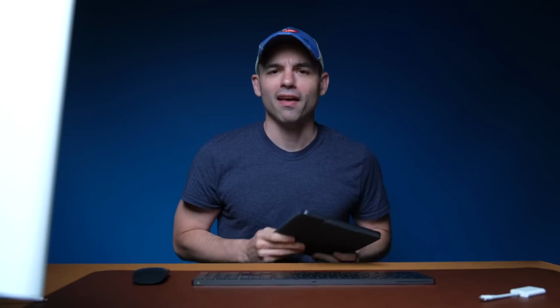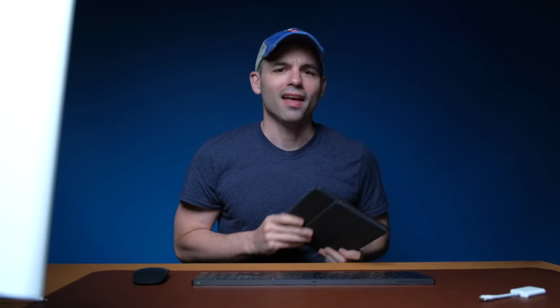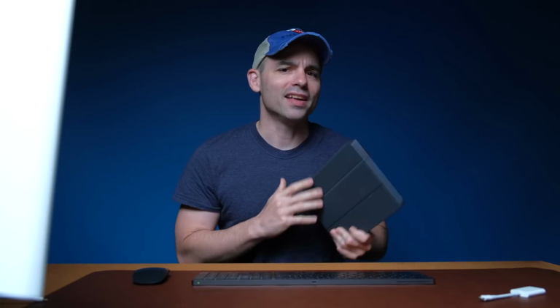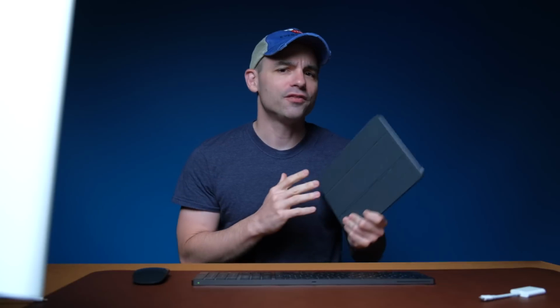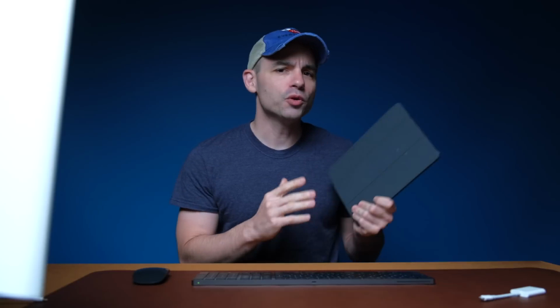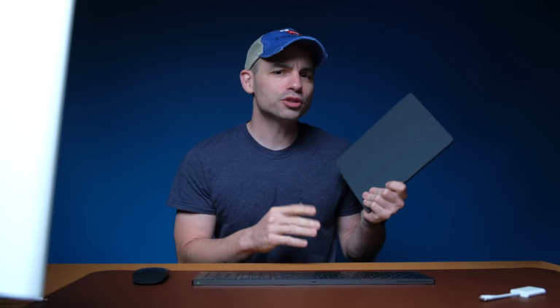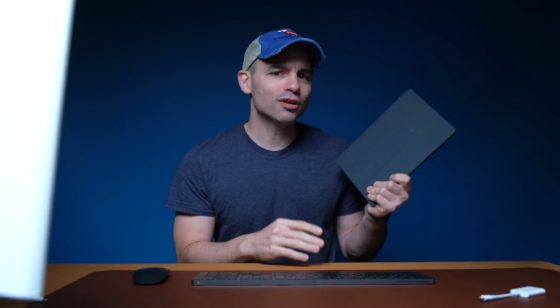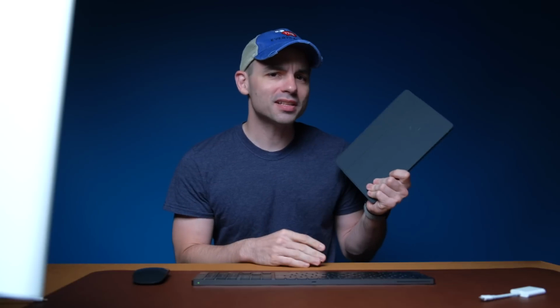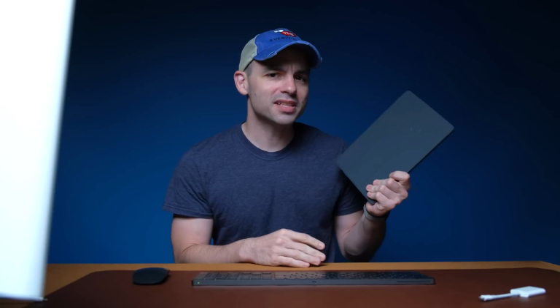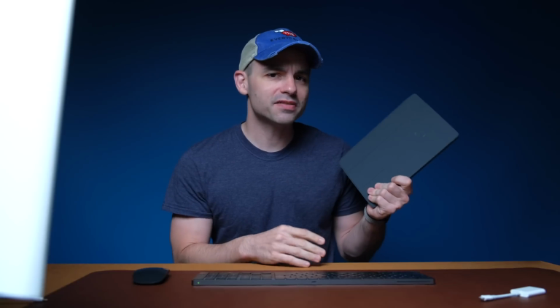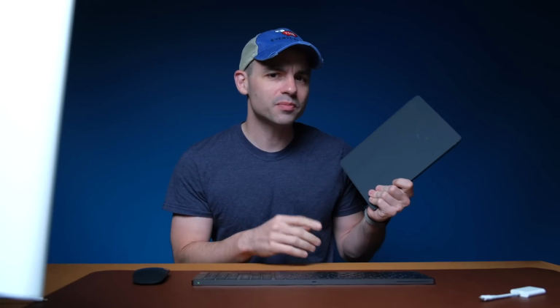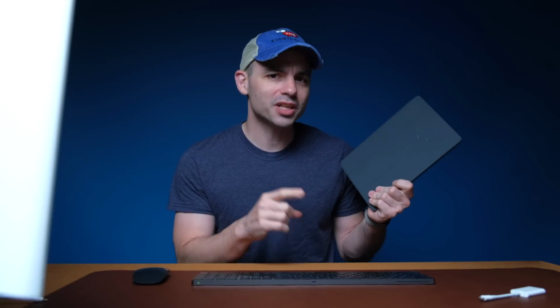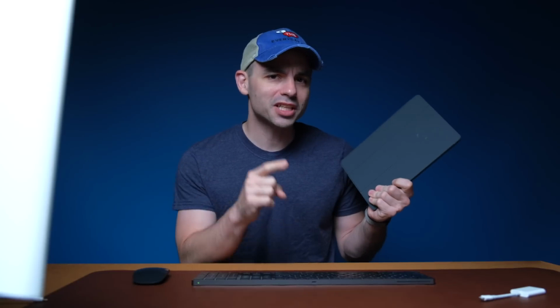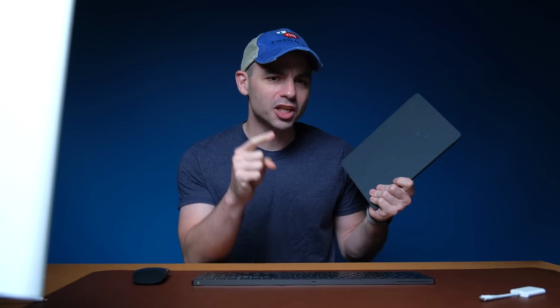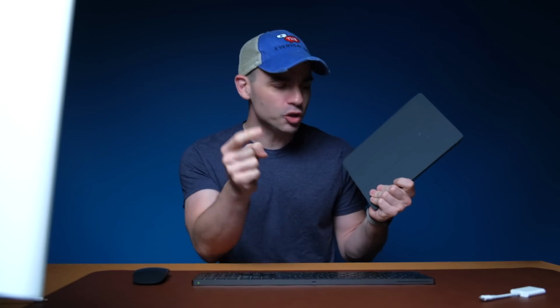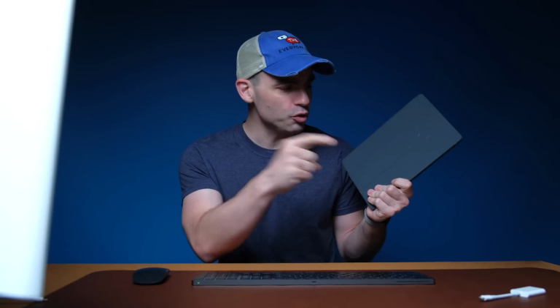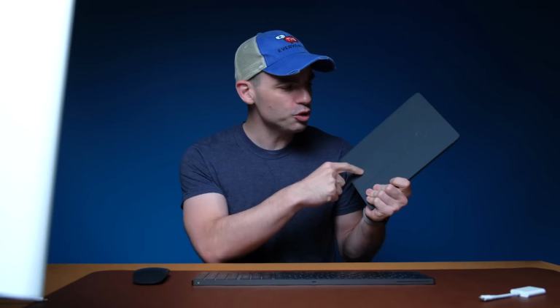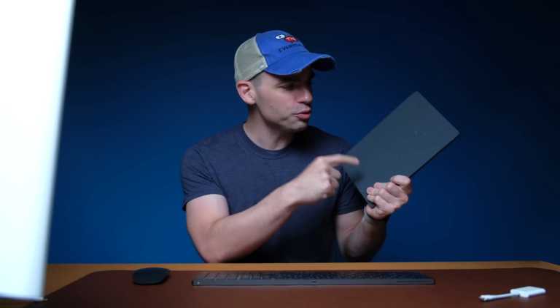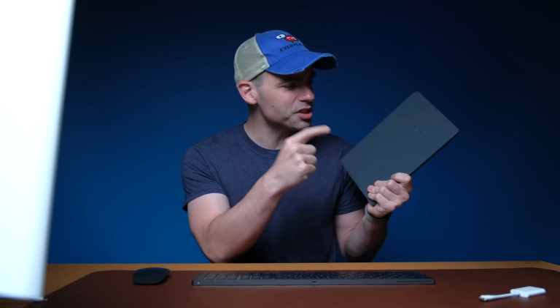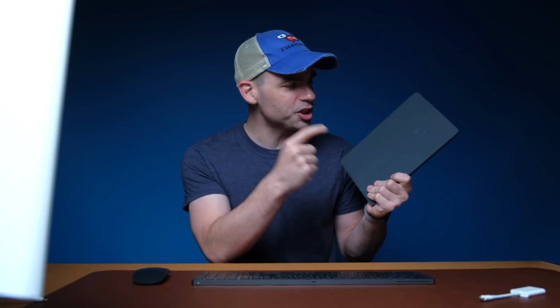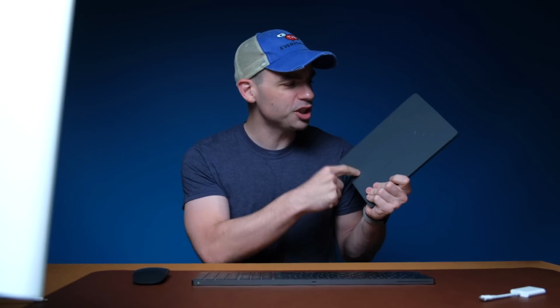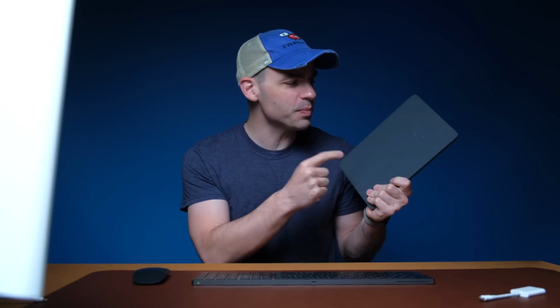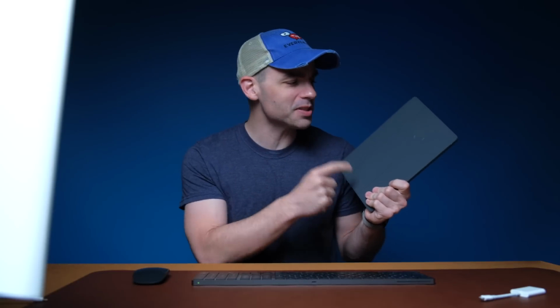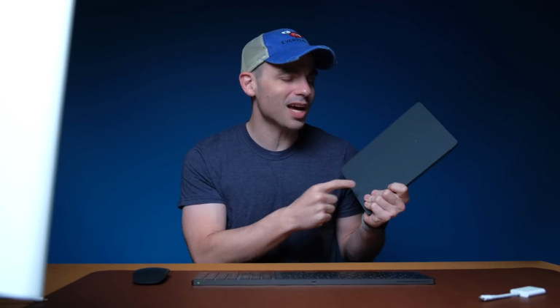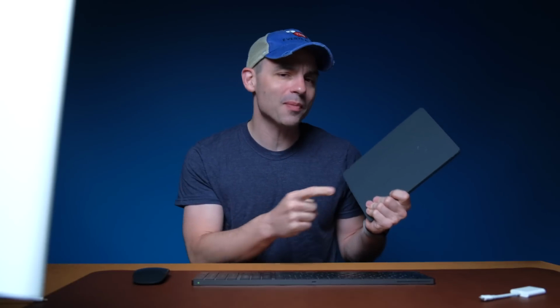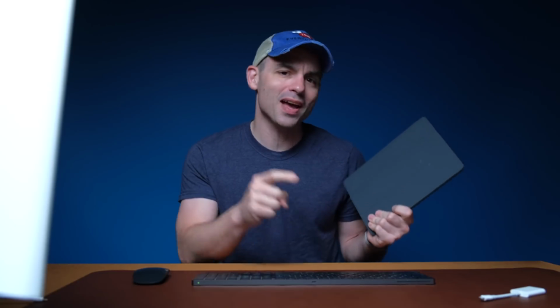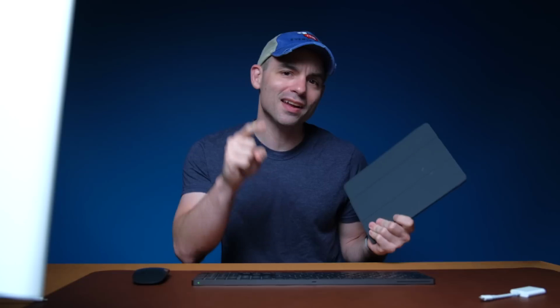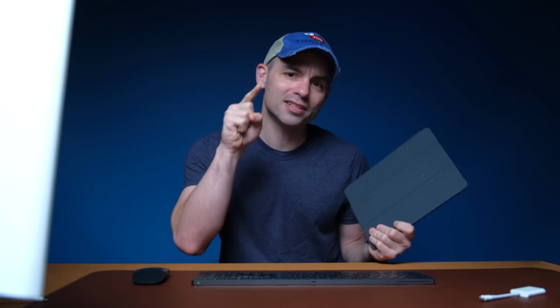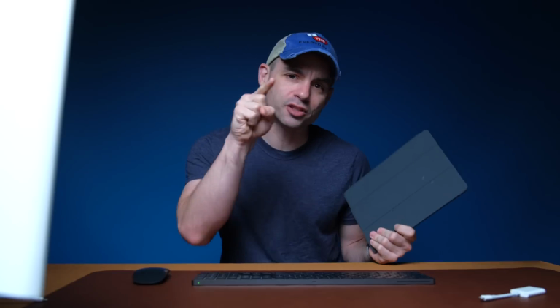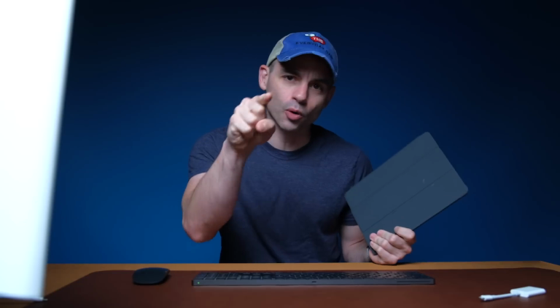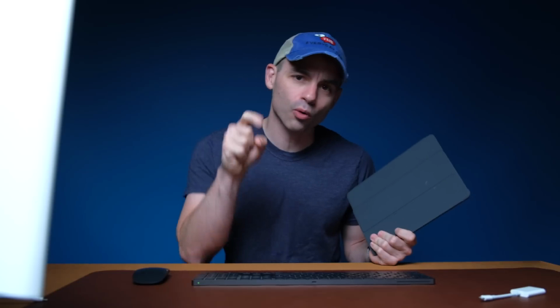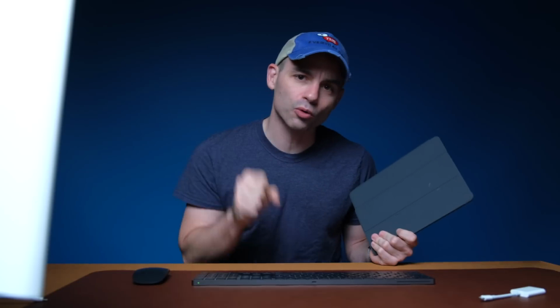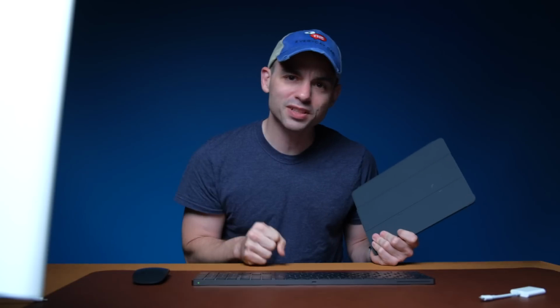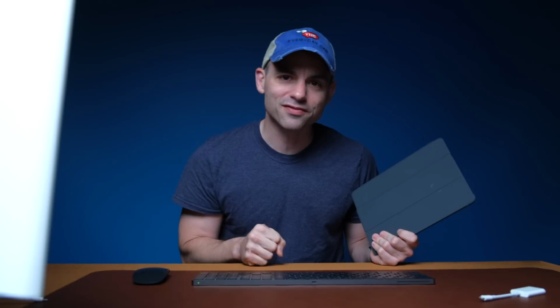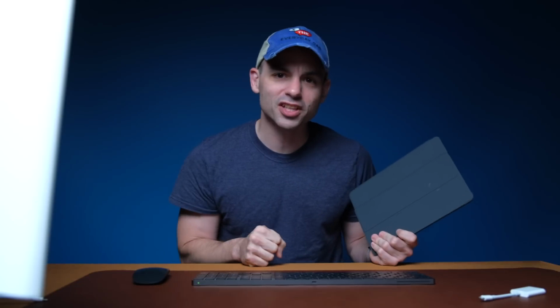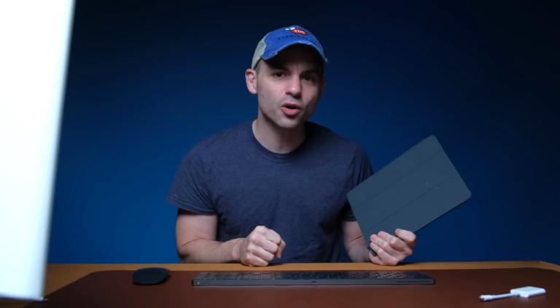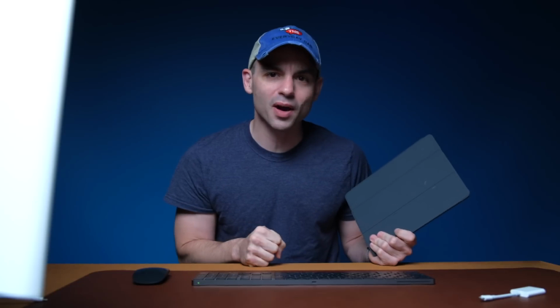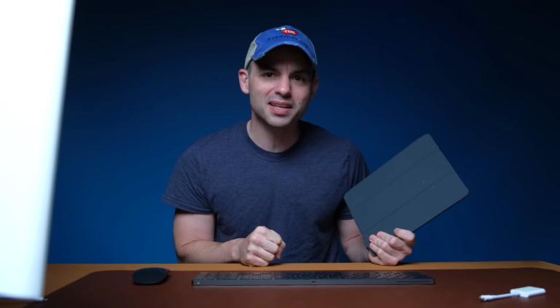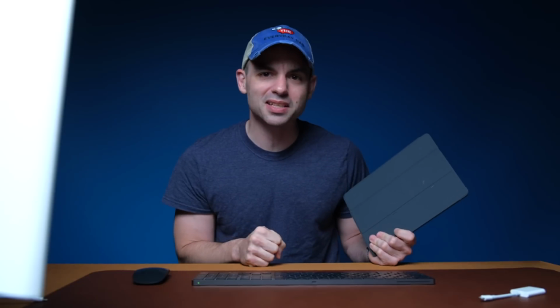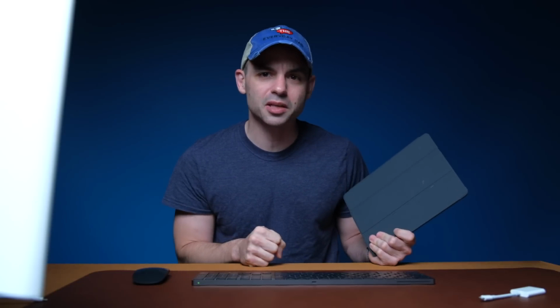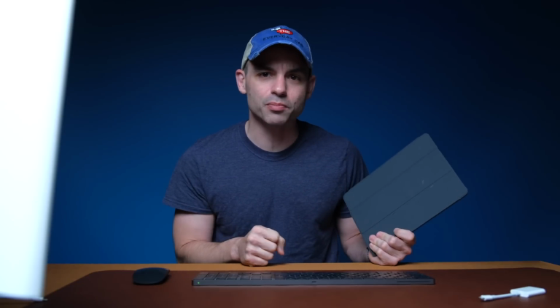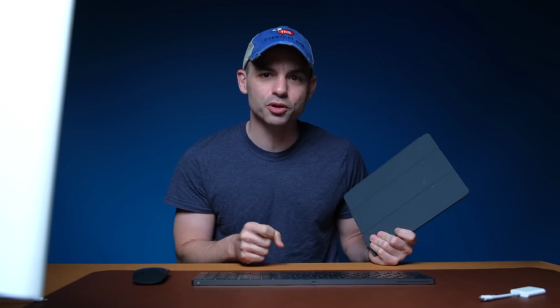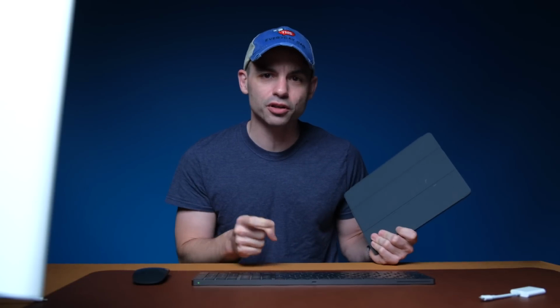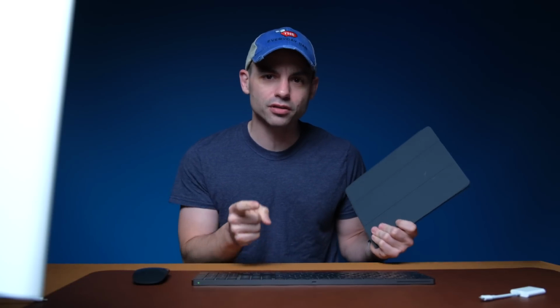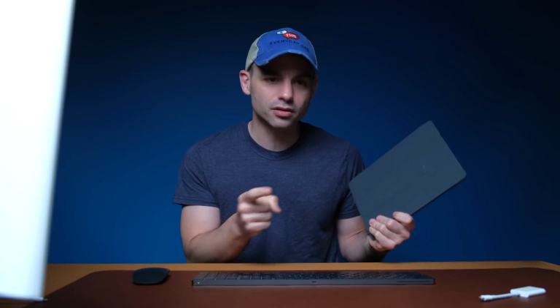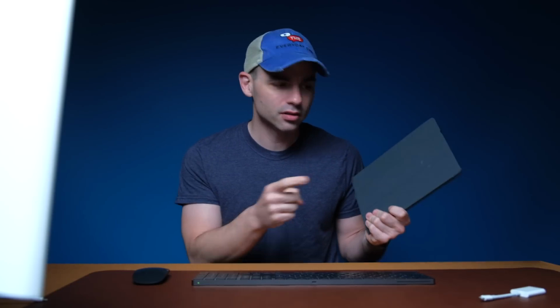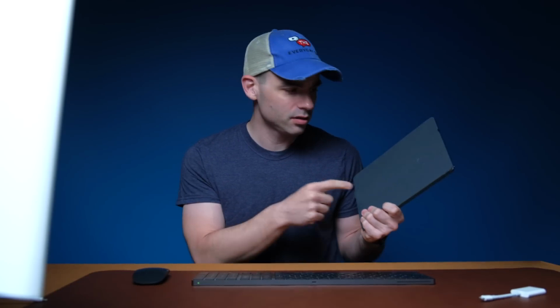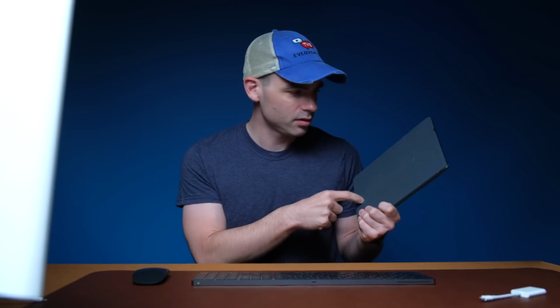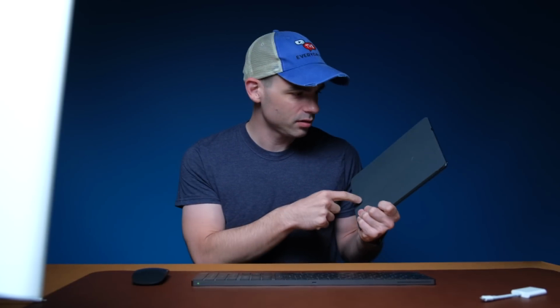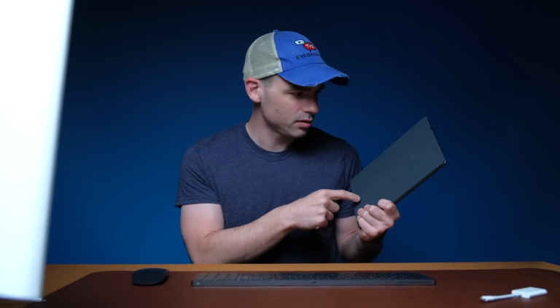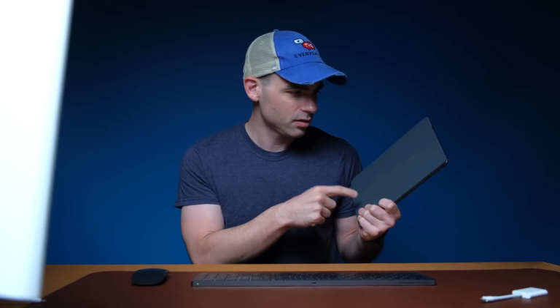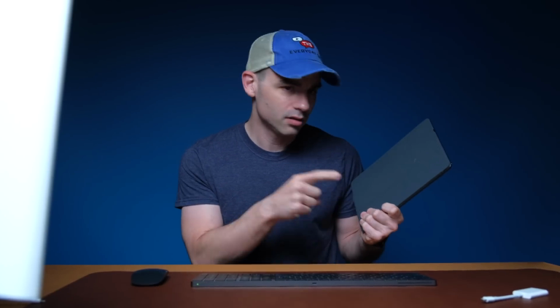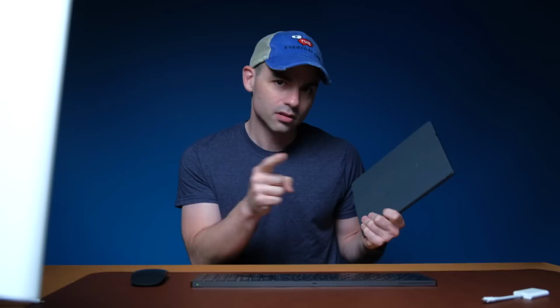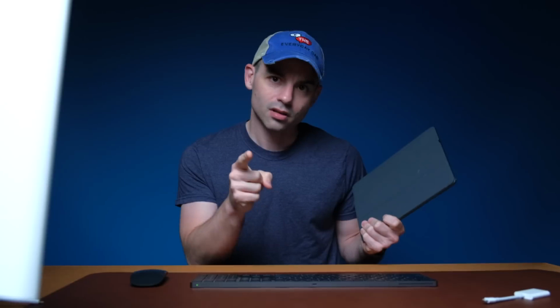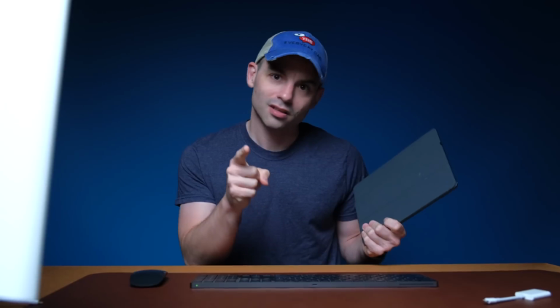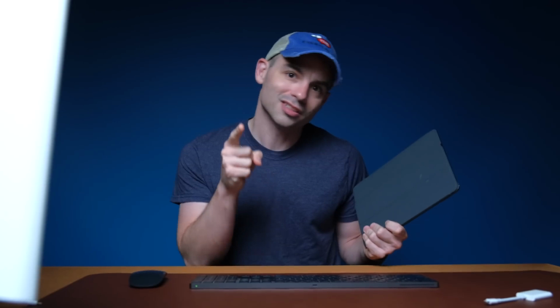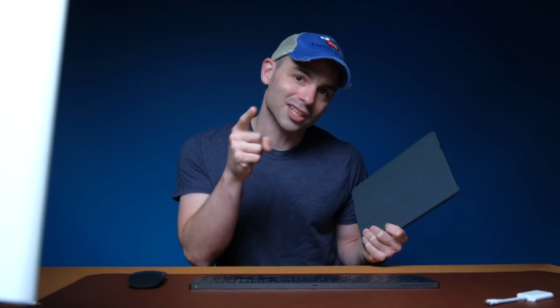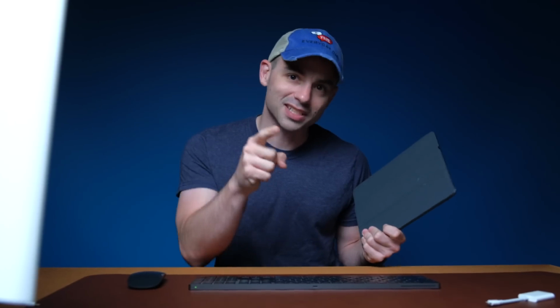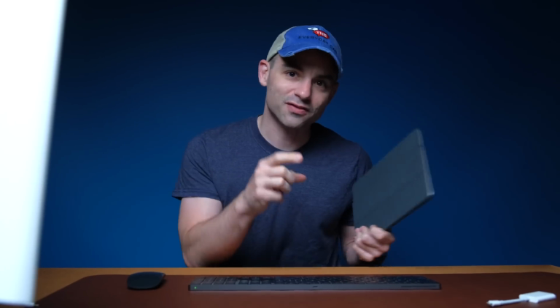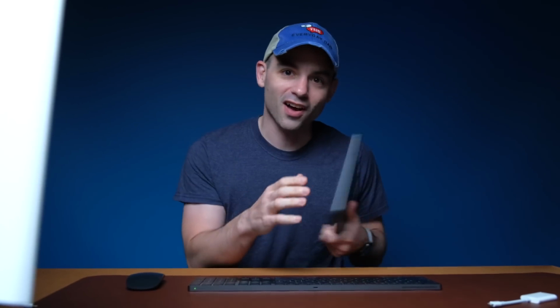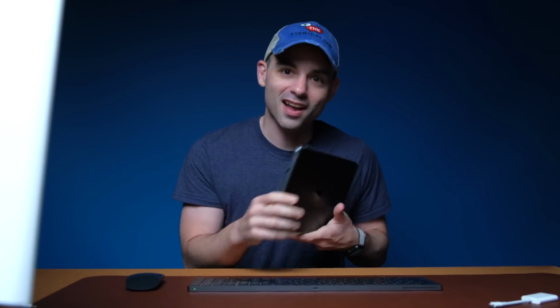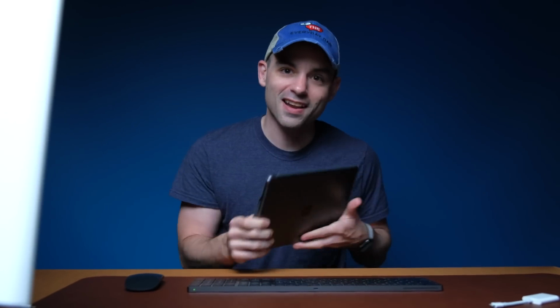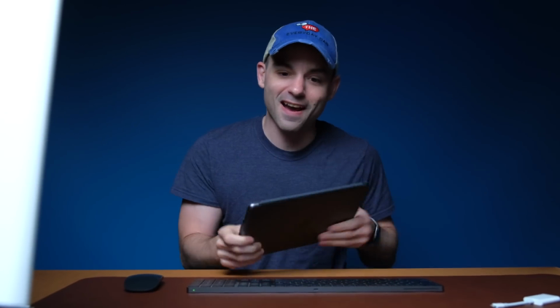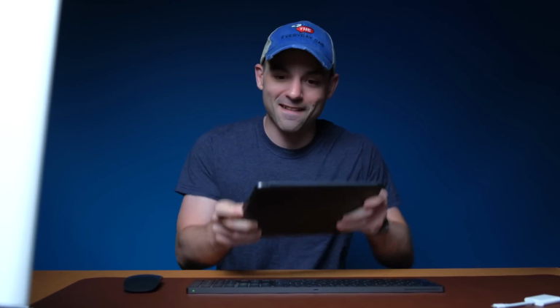If you are trying to save some money, can you use the cheapest iPad as your only video editing computer? Let's find out.